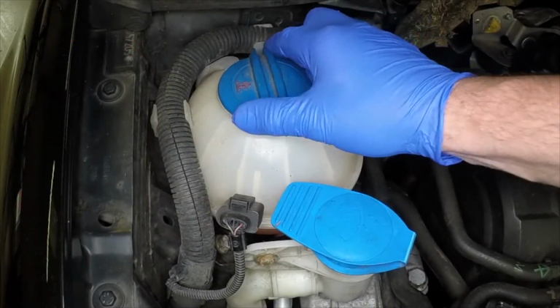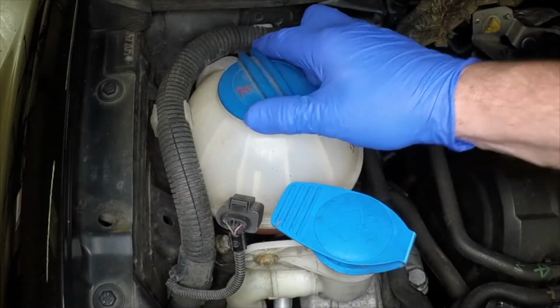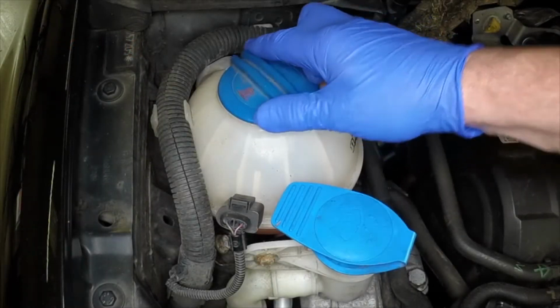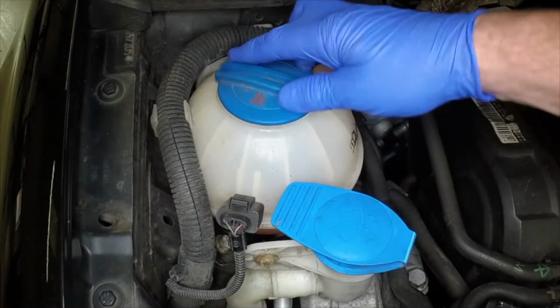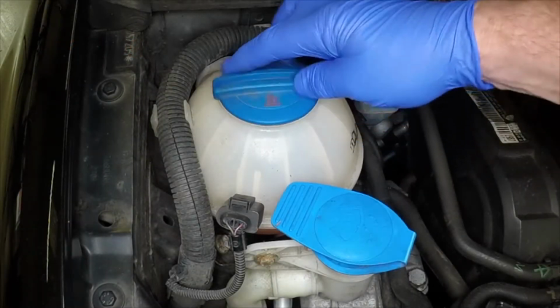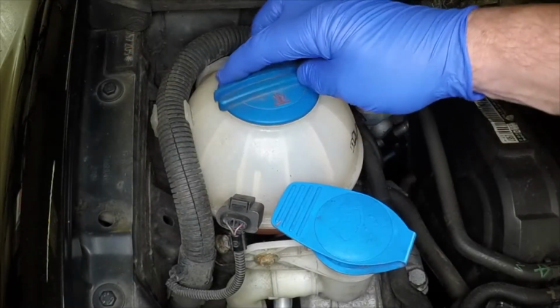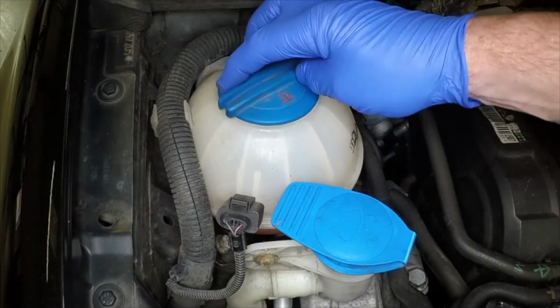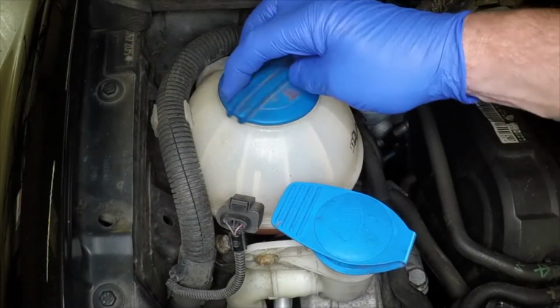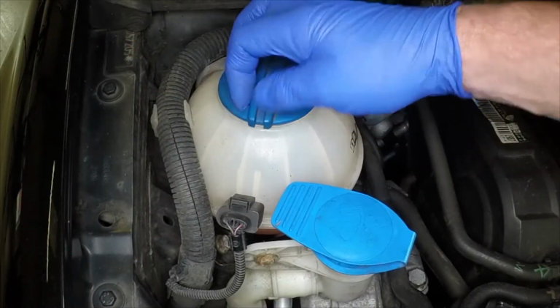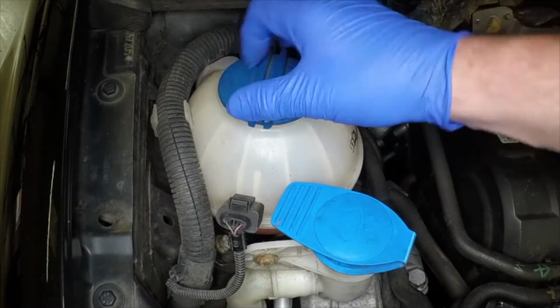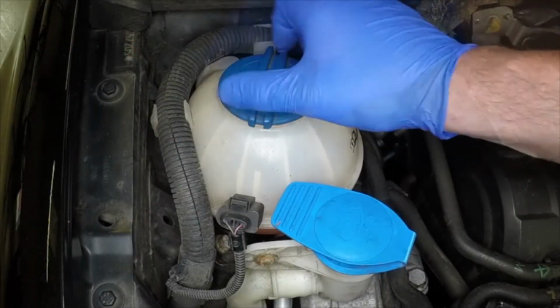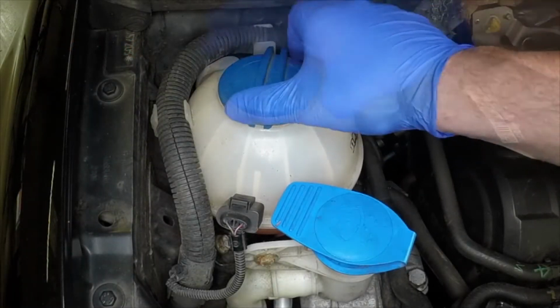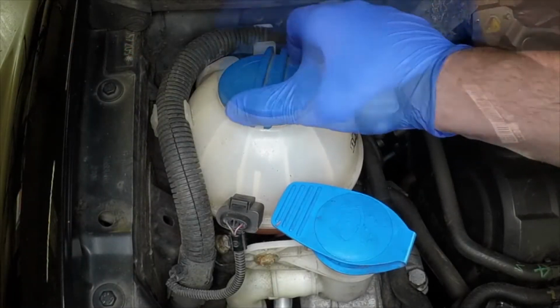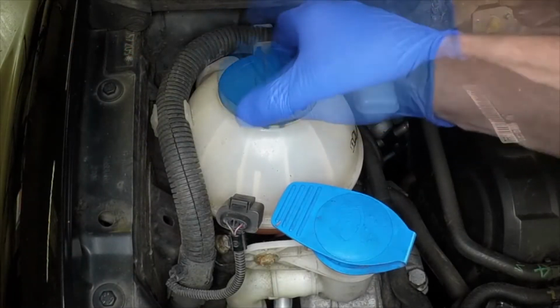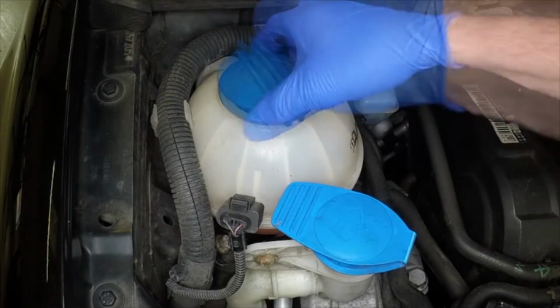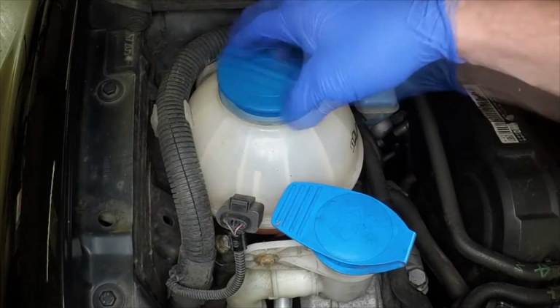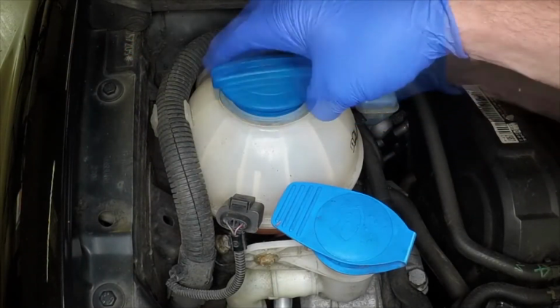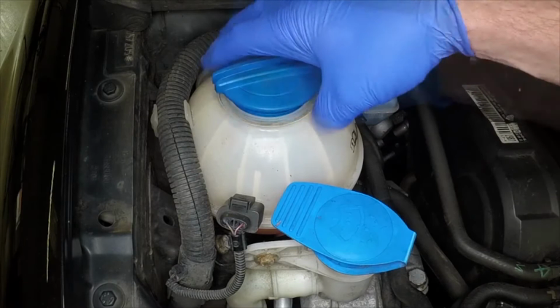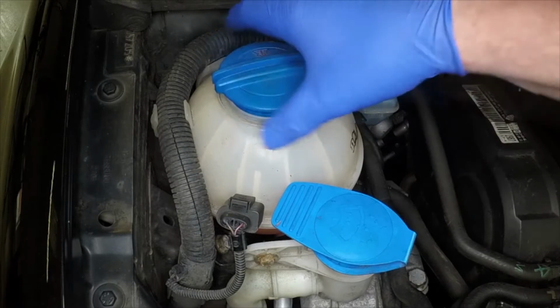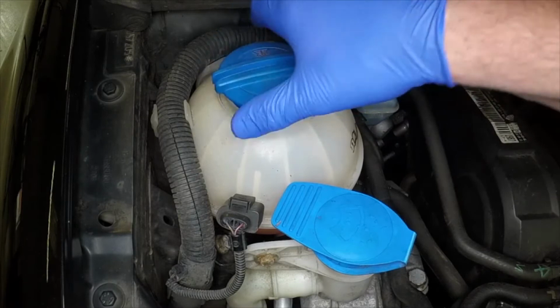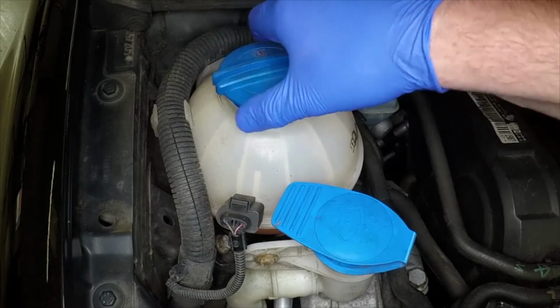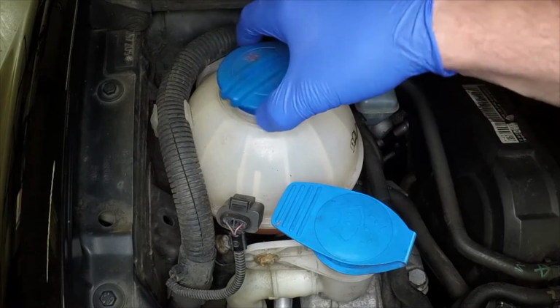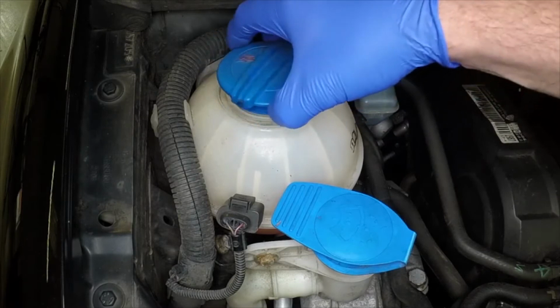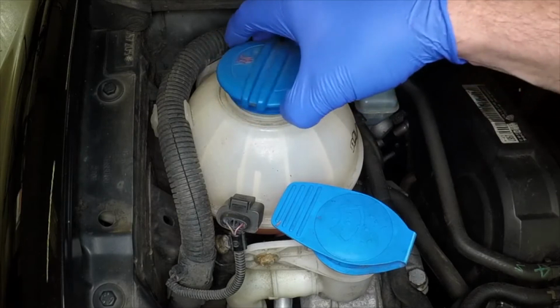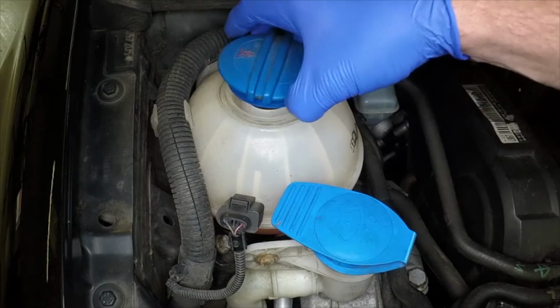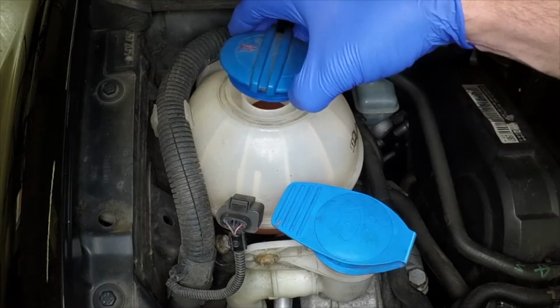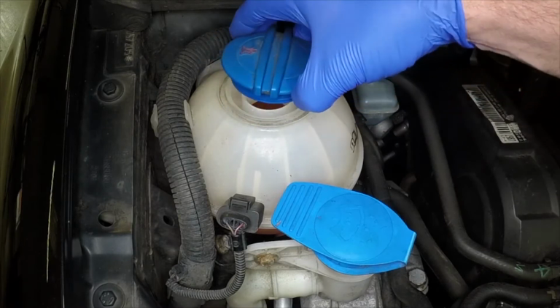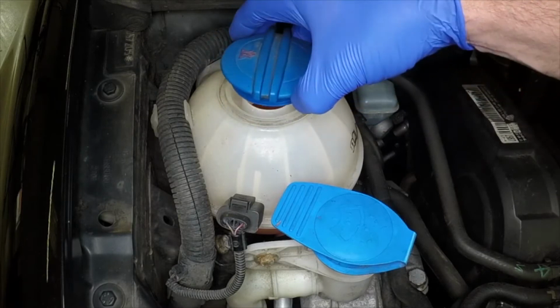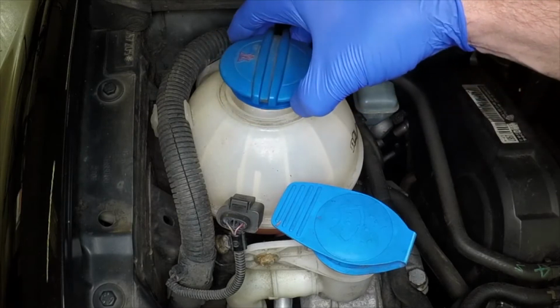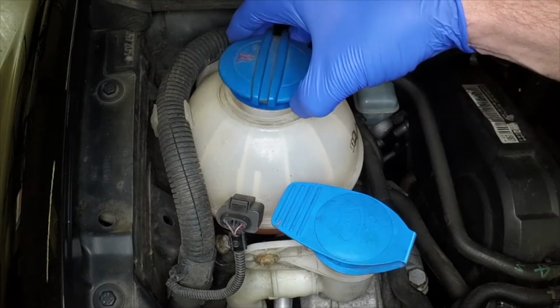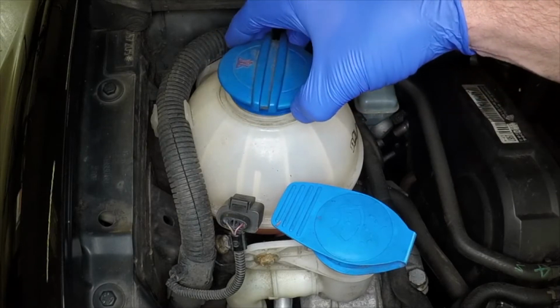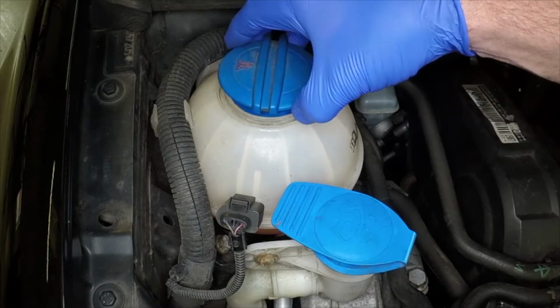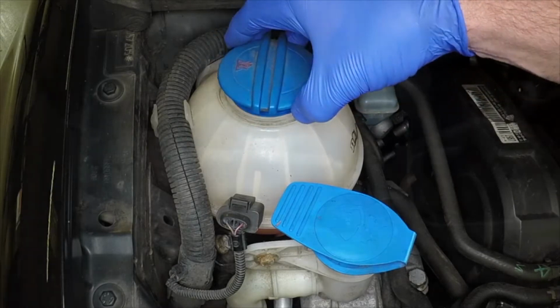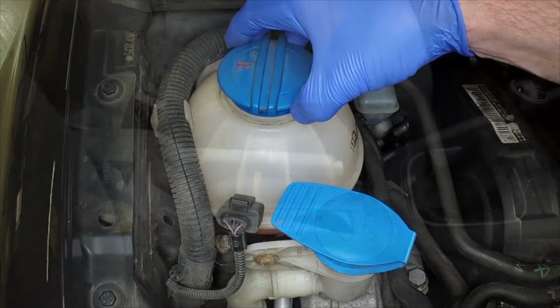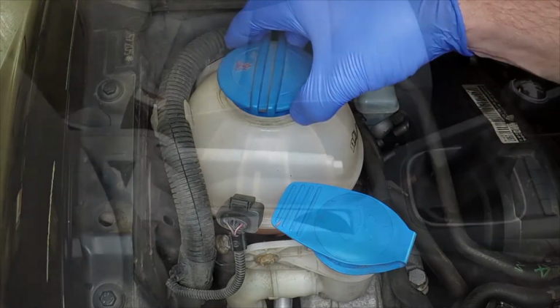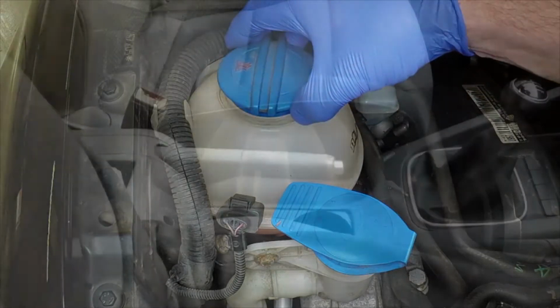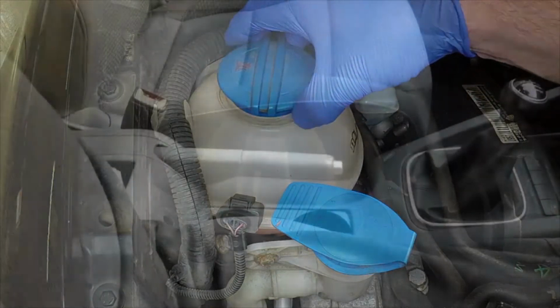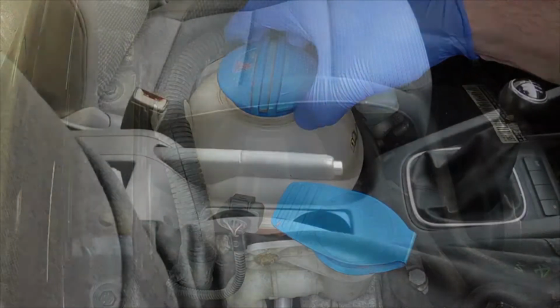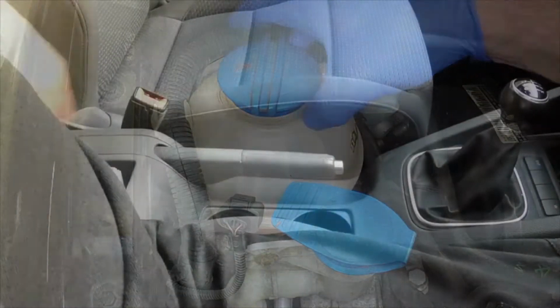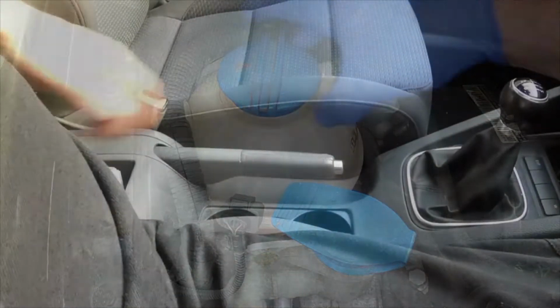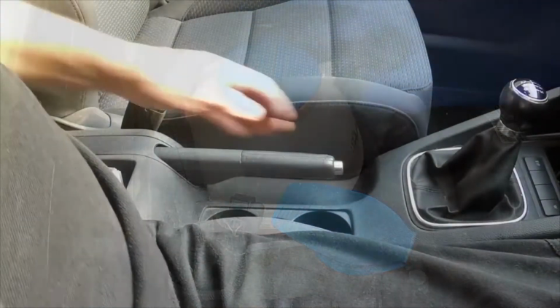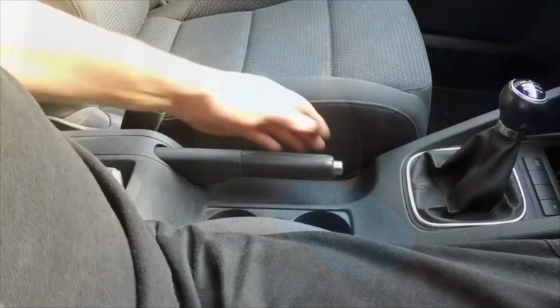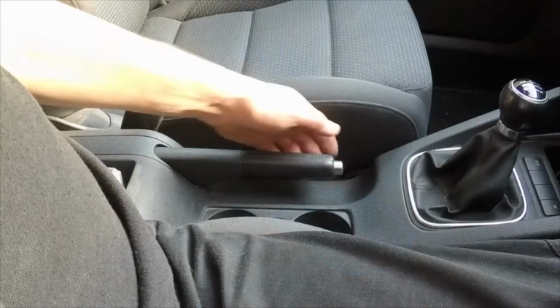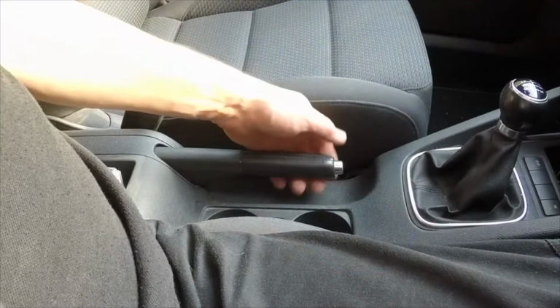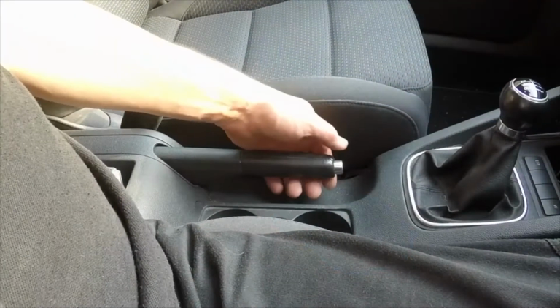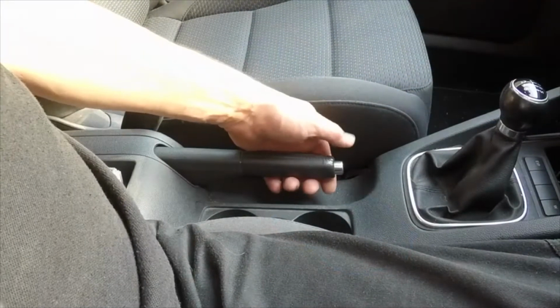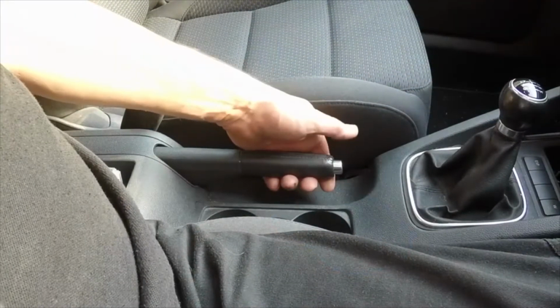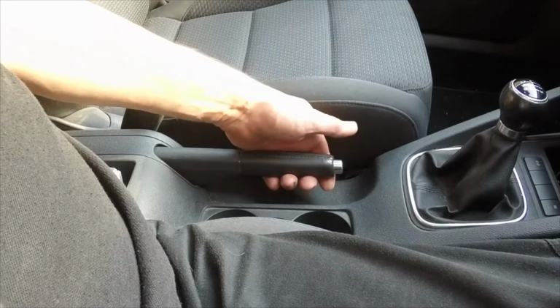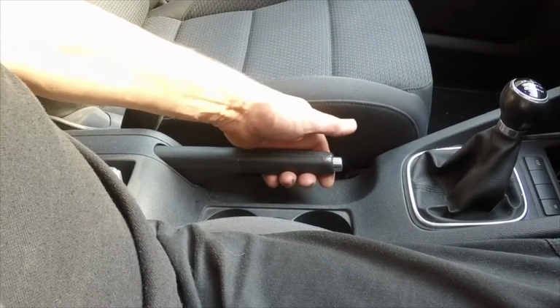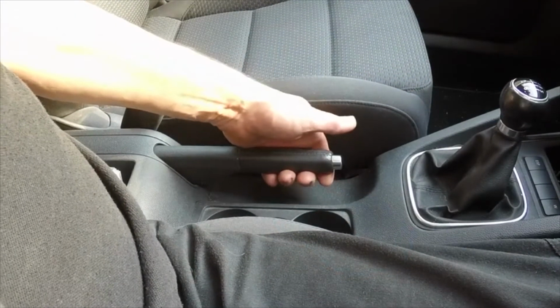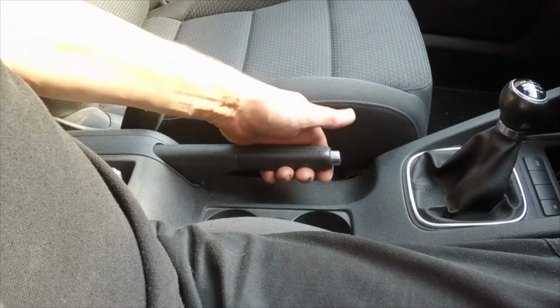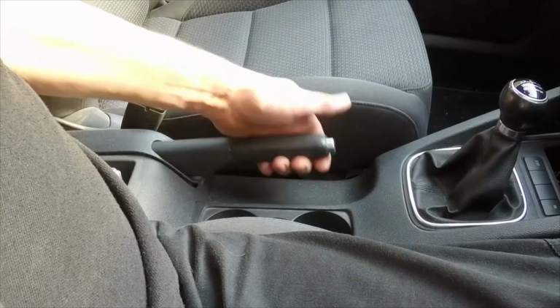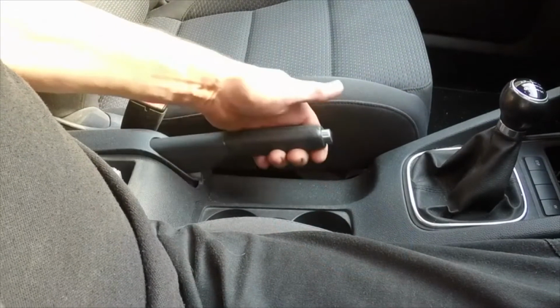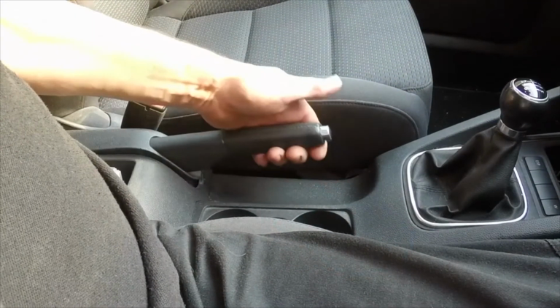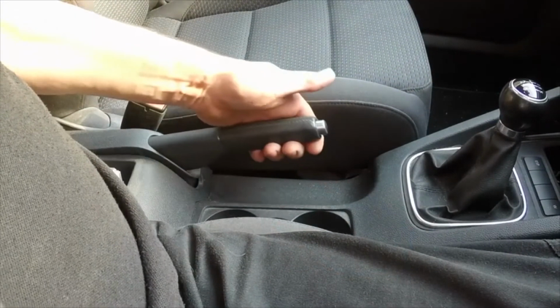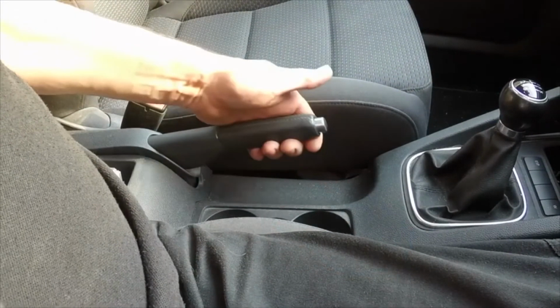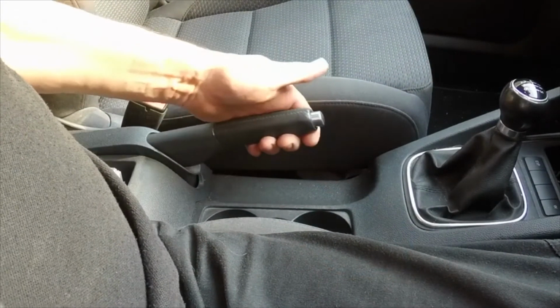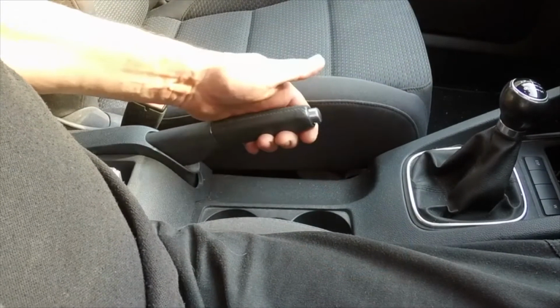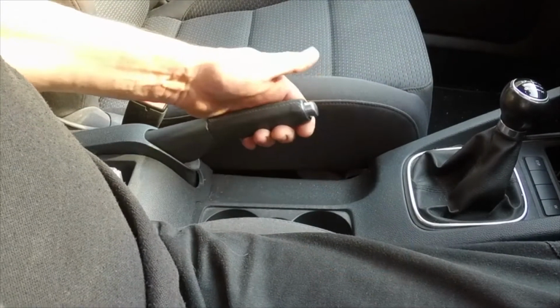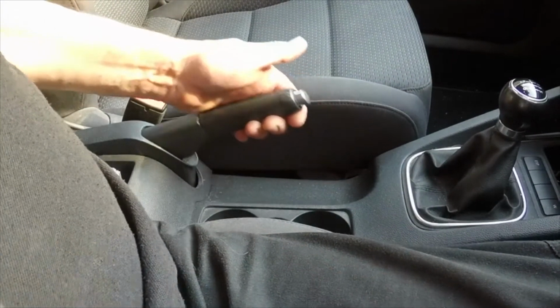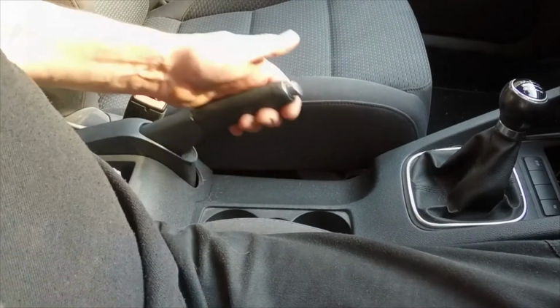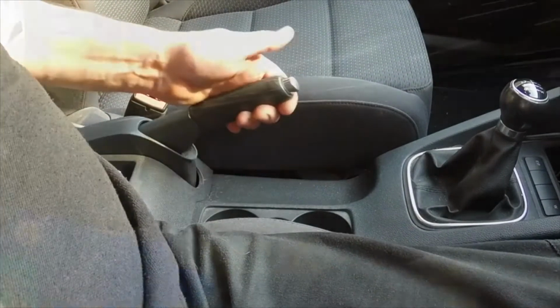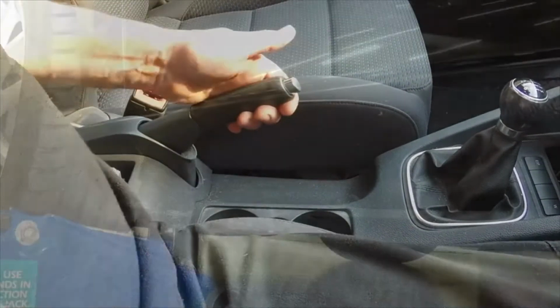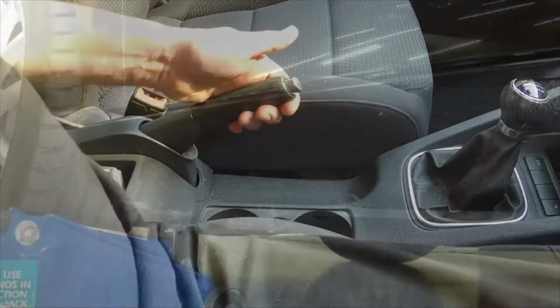Unscrew the cap from the coolant expansion tank. Fully apply the handbrake.